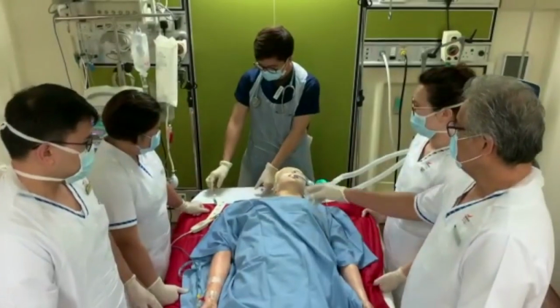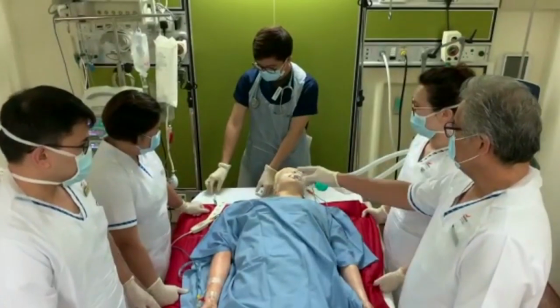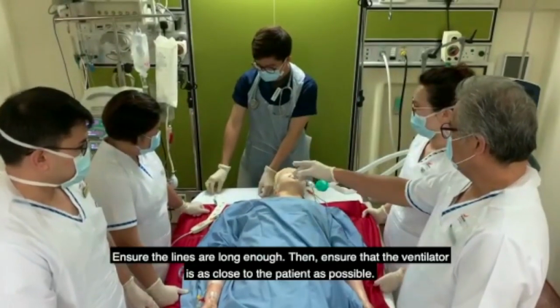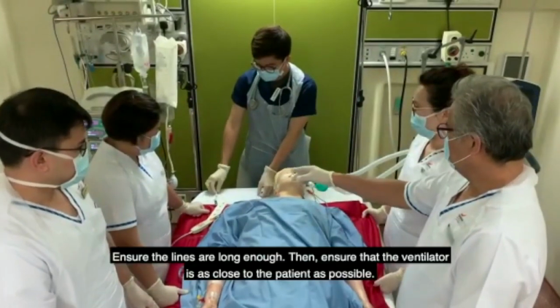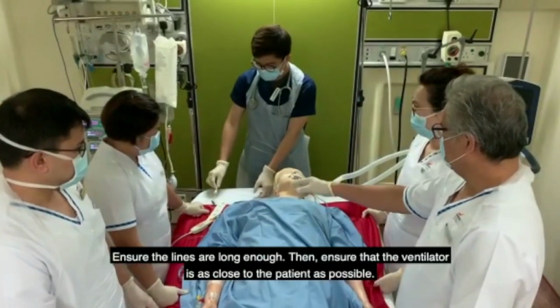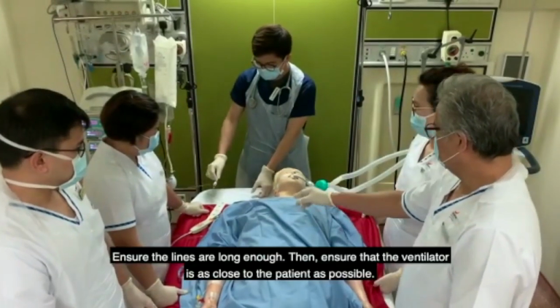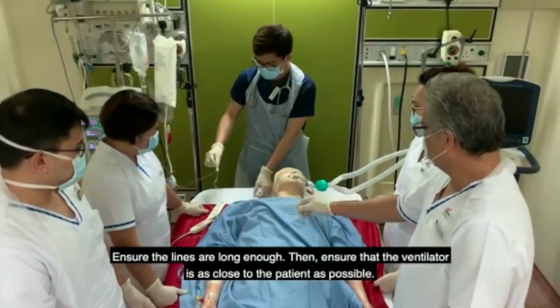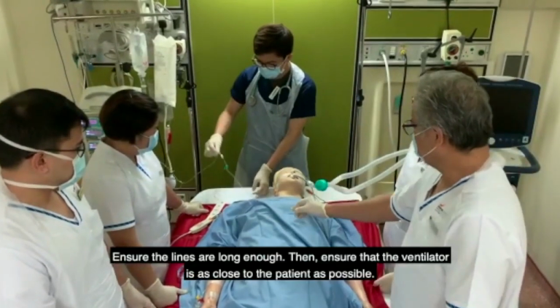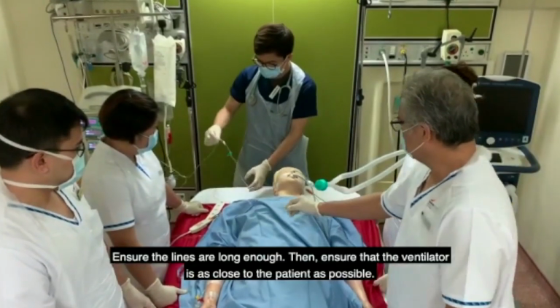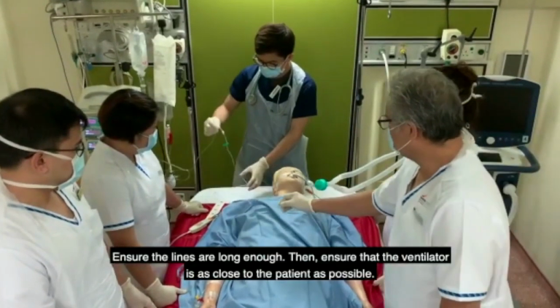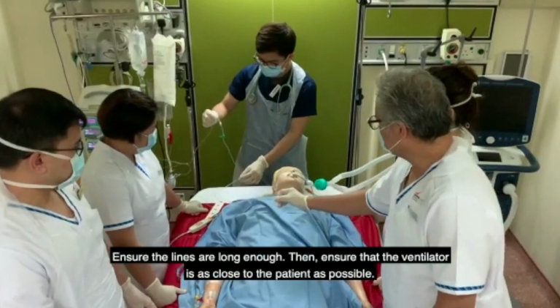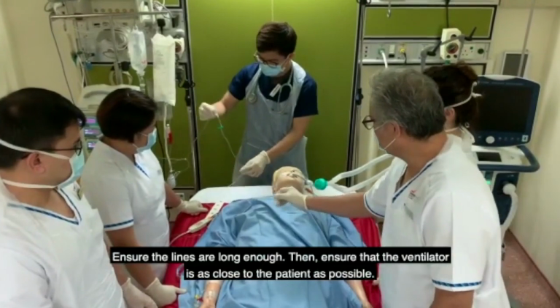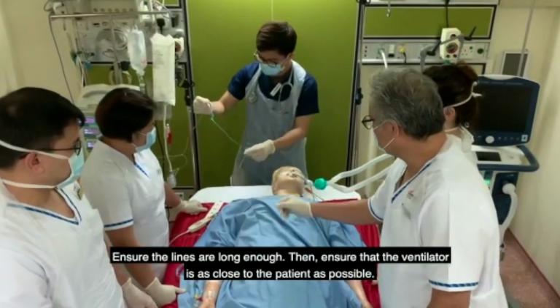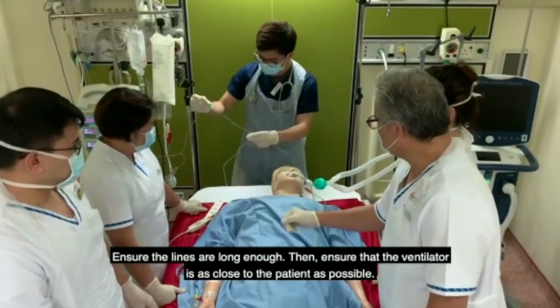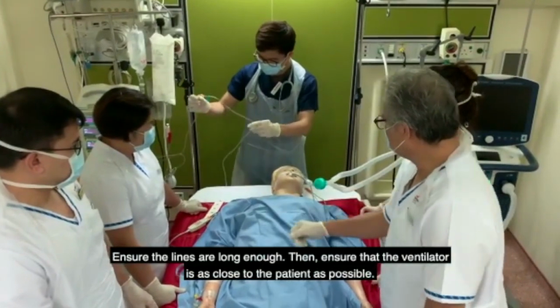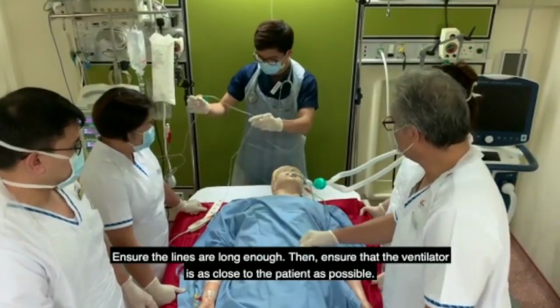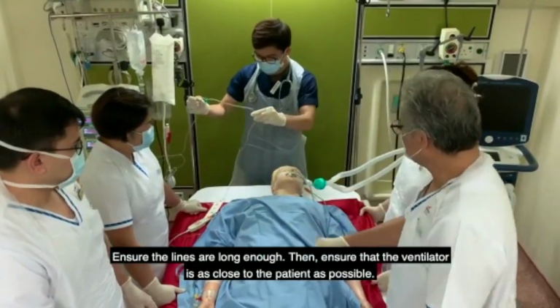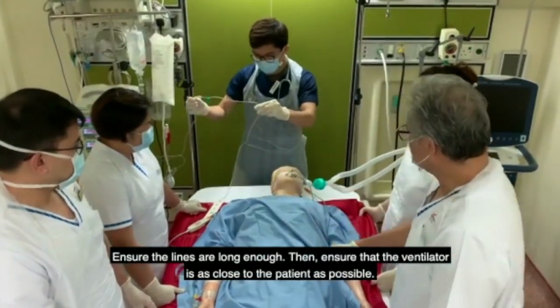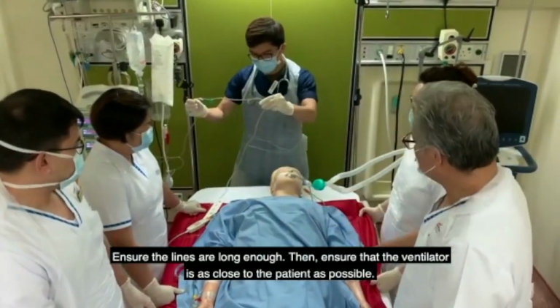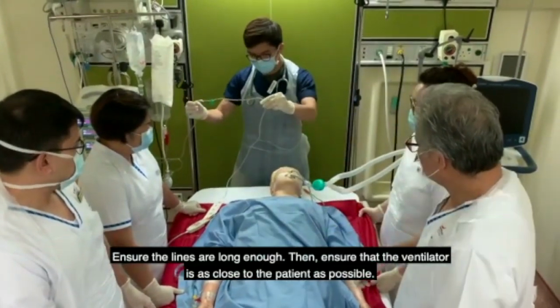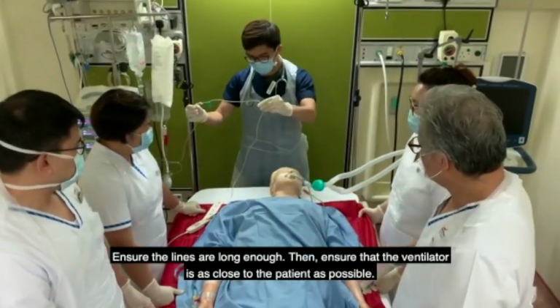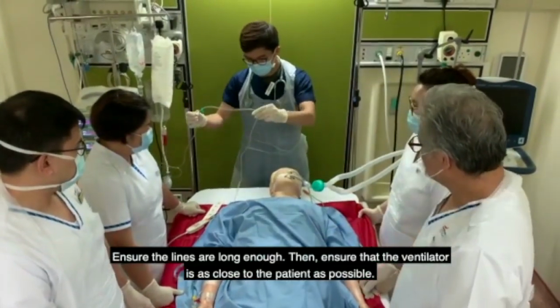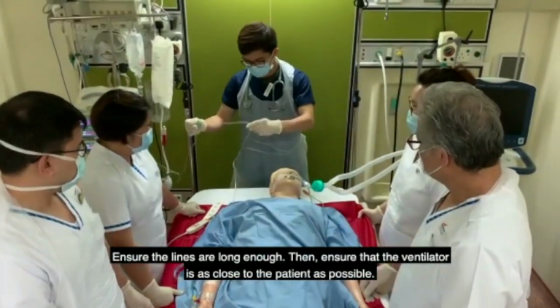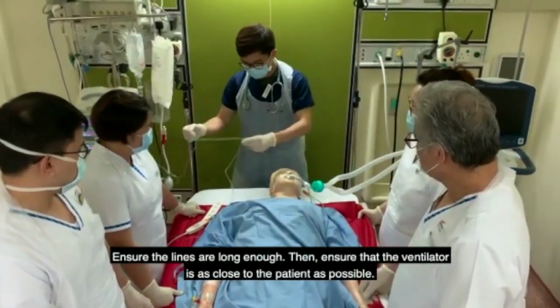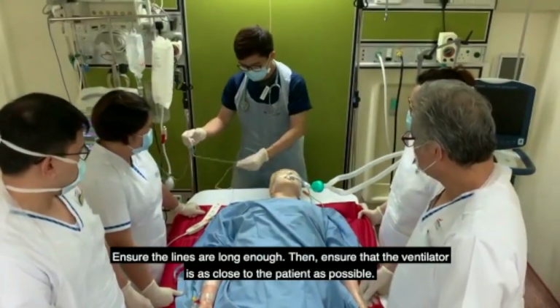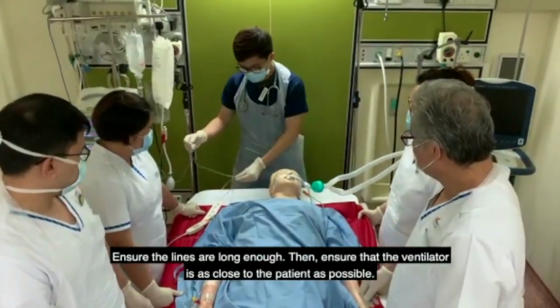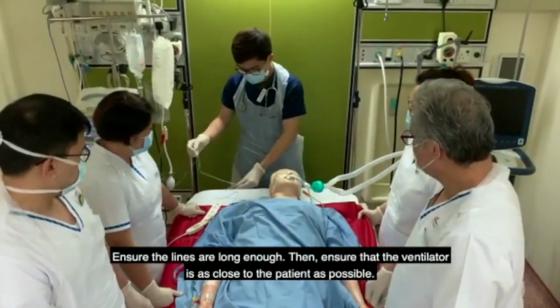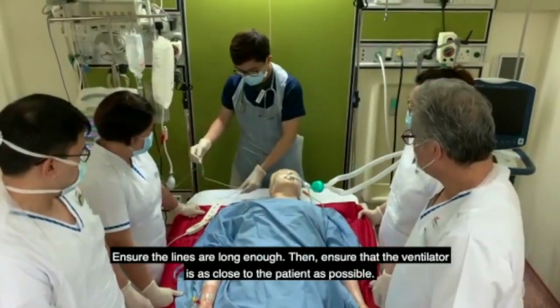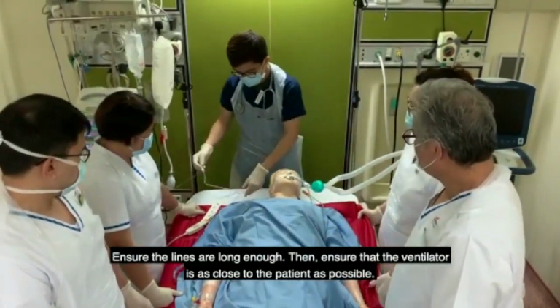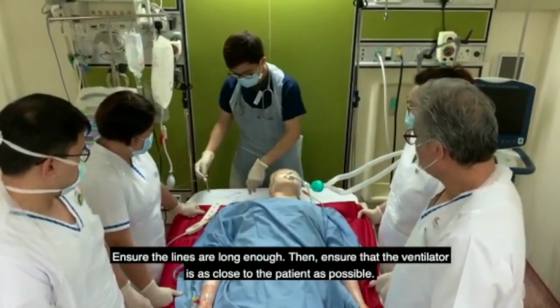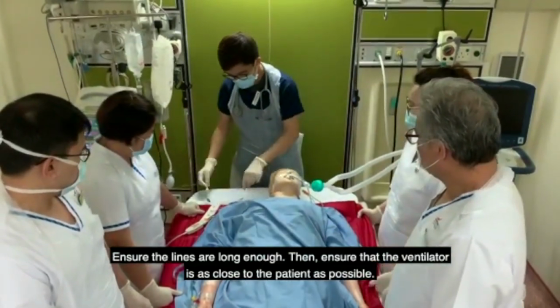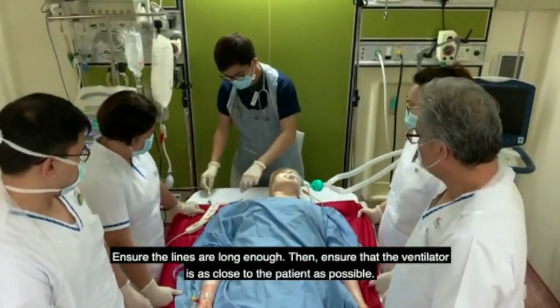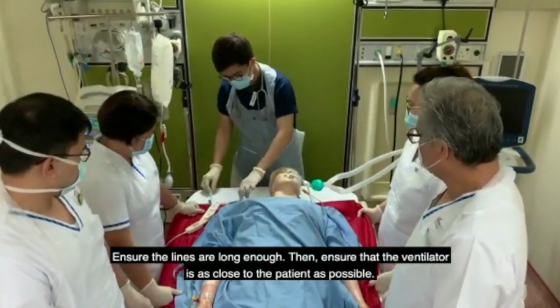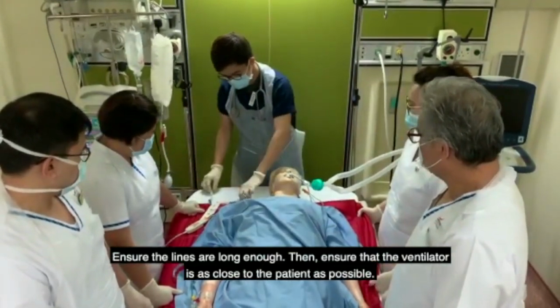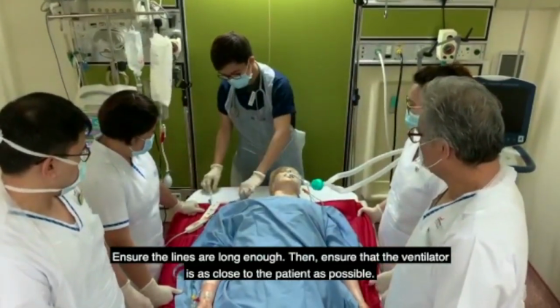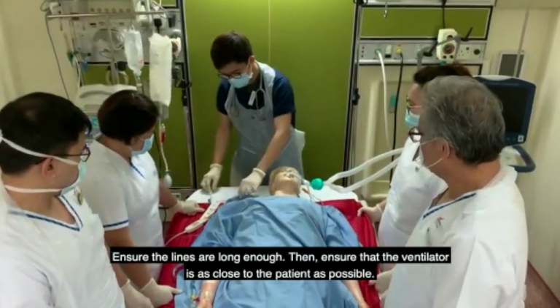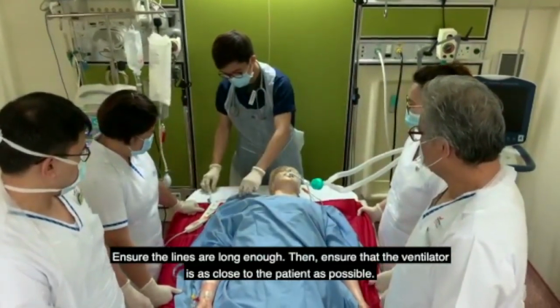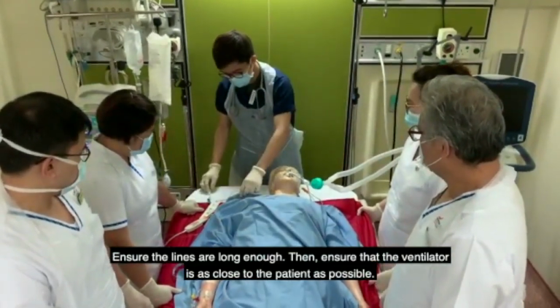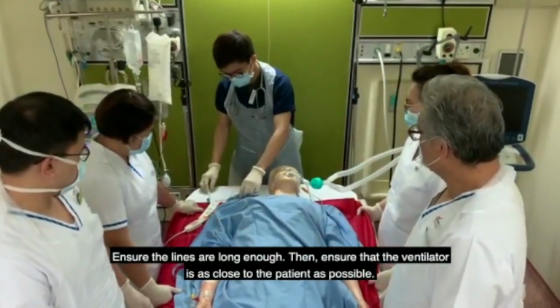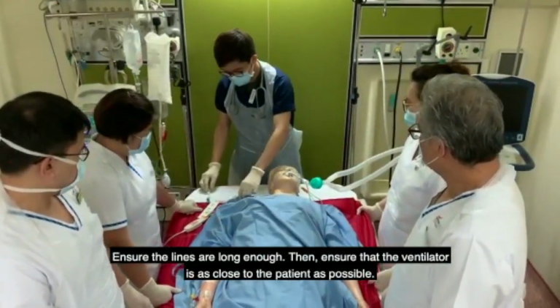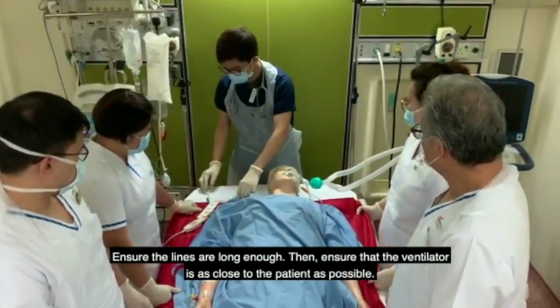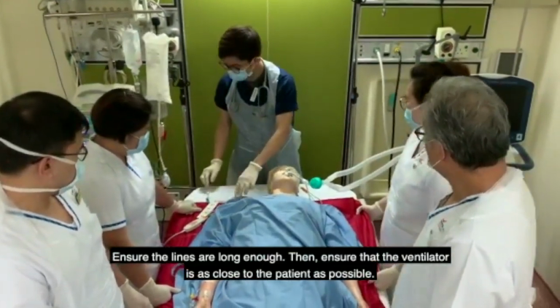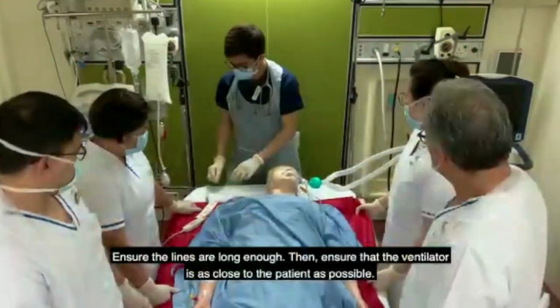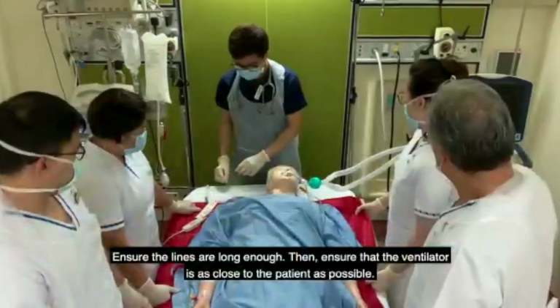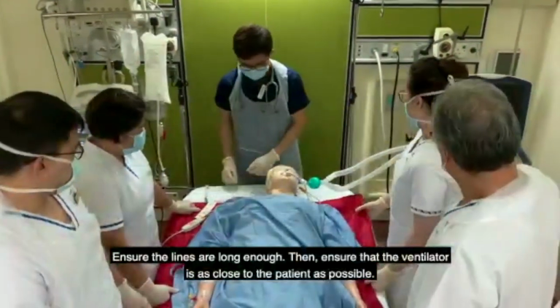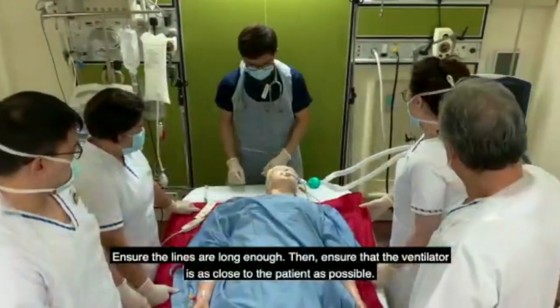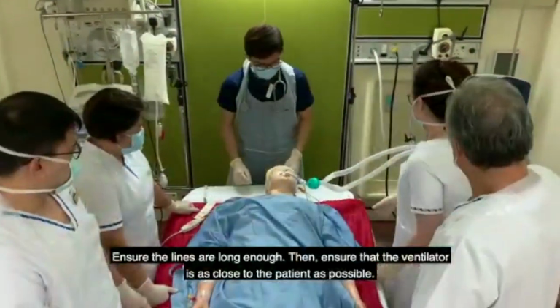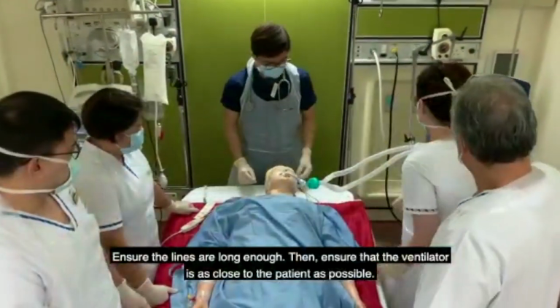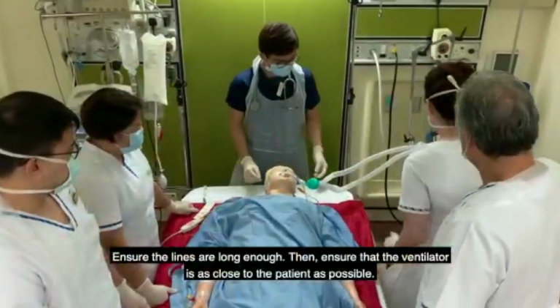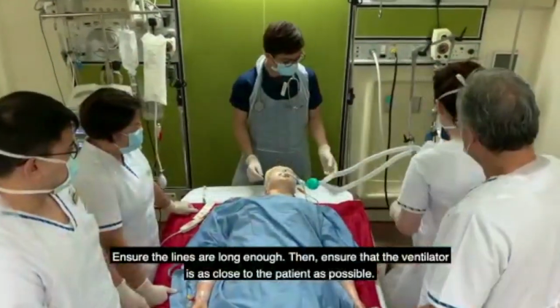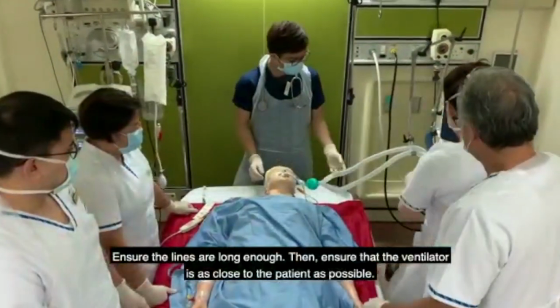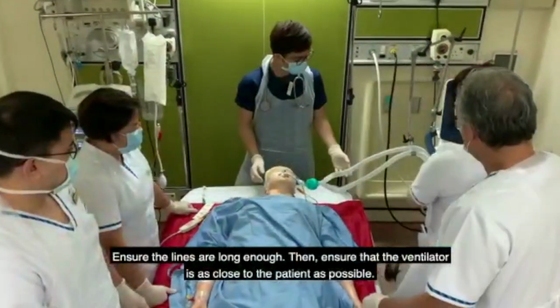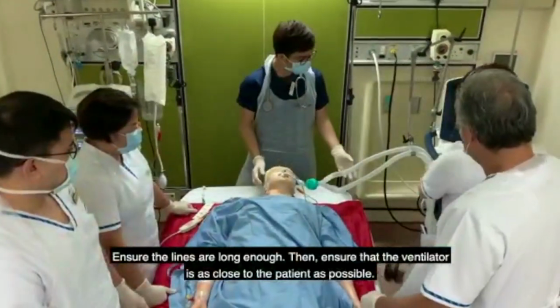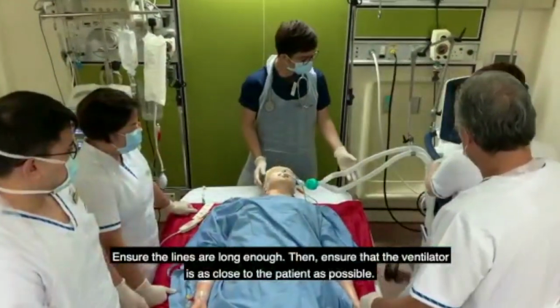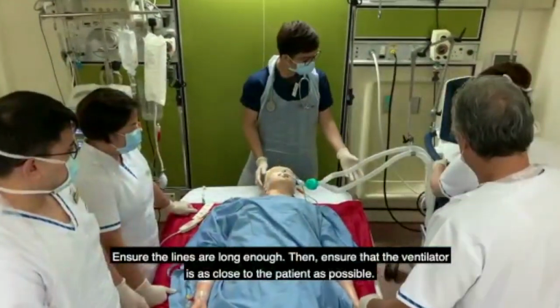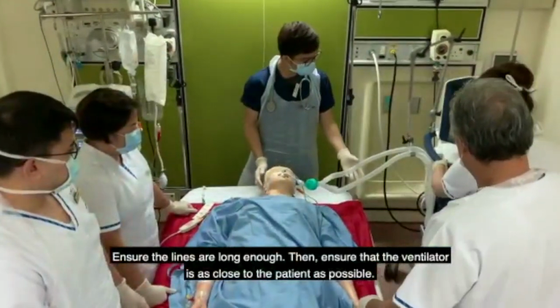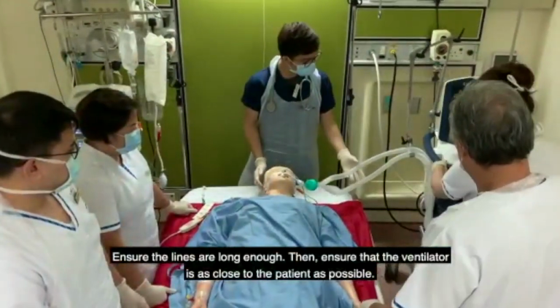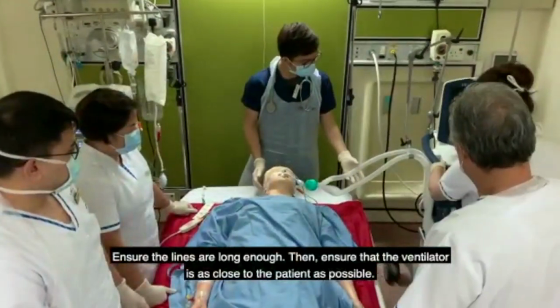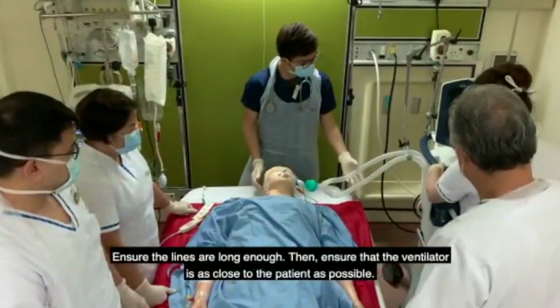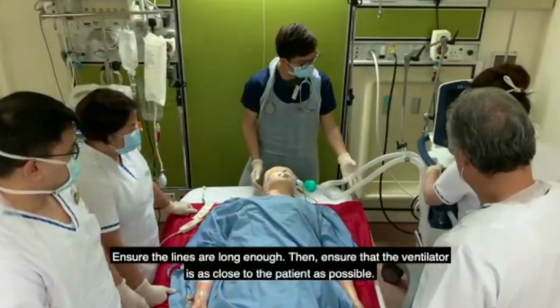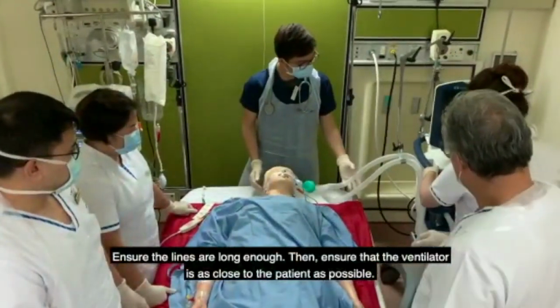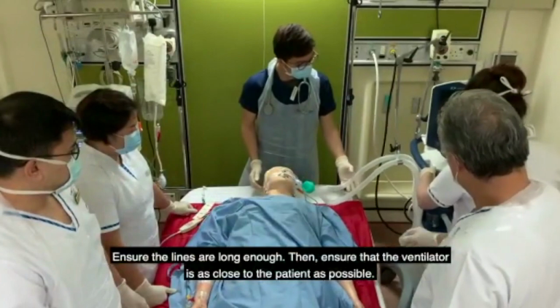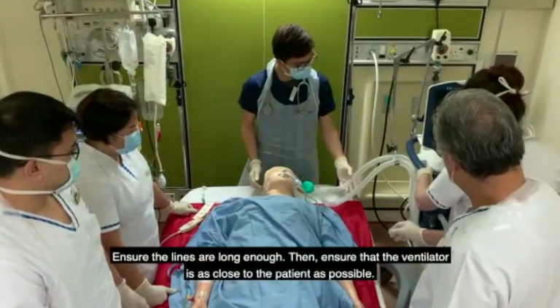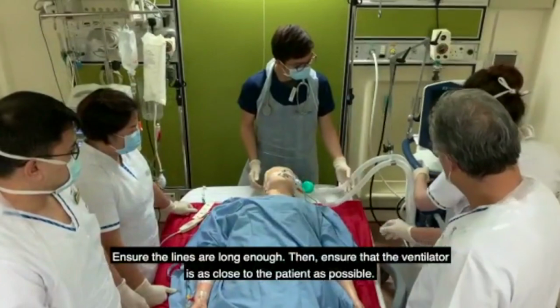Ensure that the lines are long enough. Then, ensure that the ventilator is as close to the patient as possible.